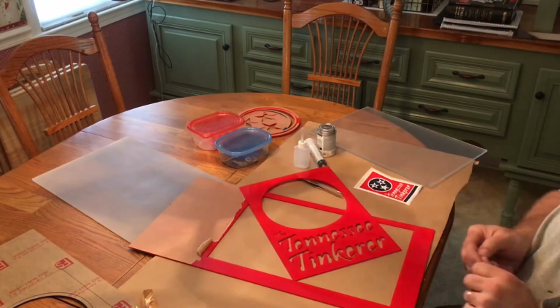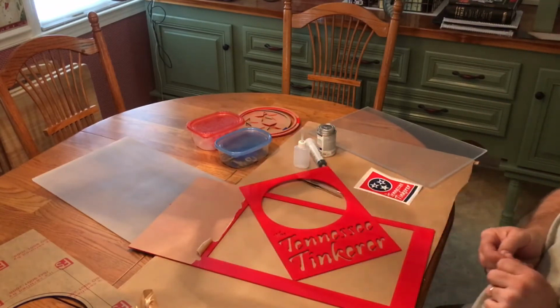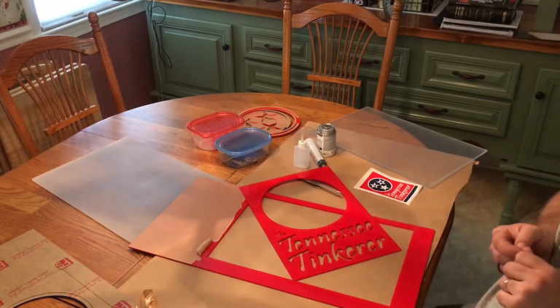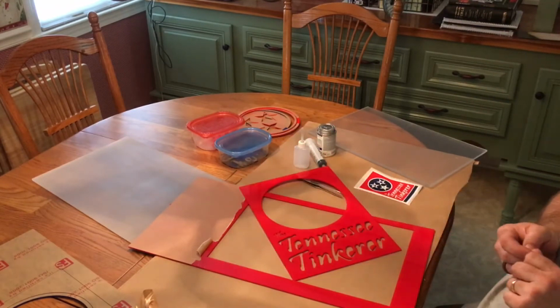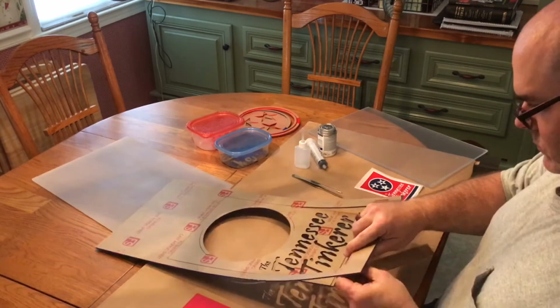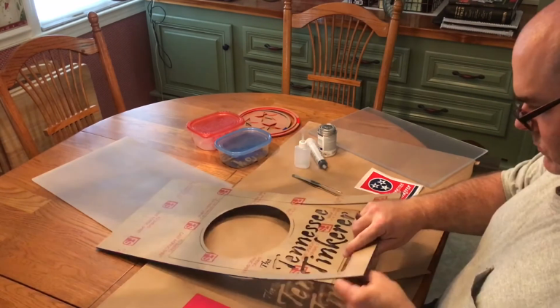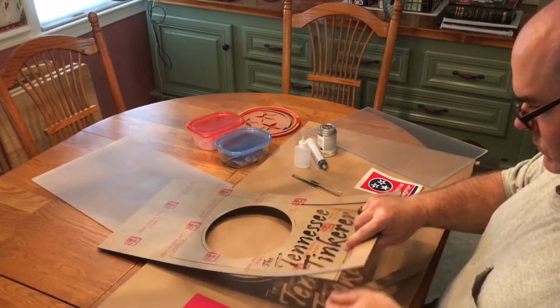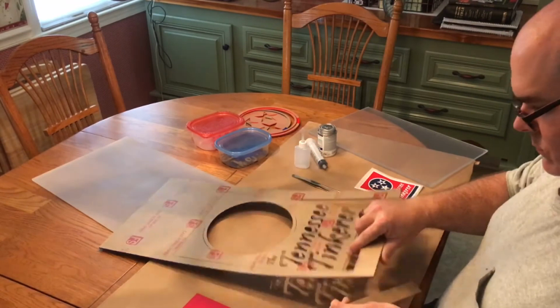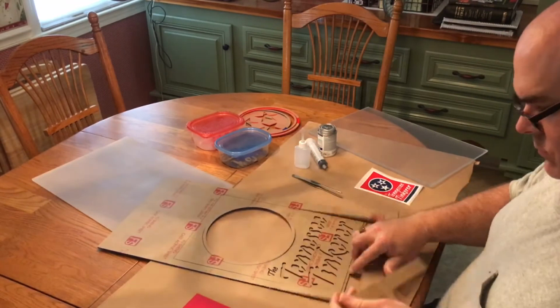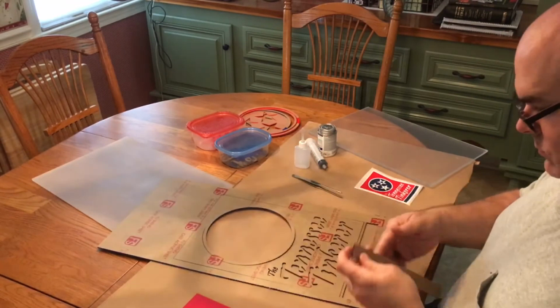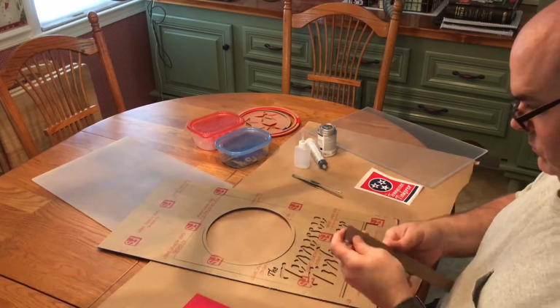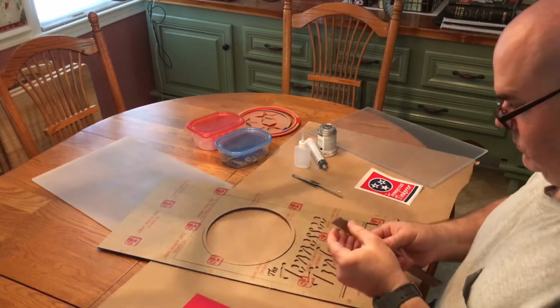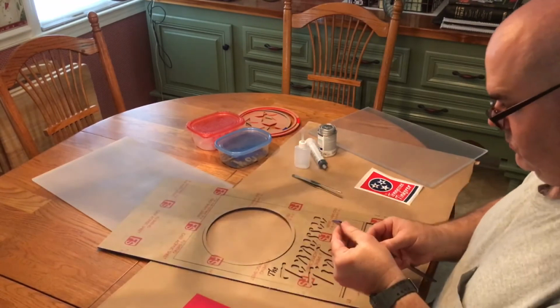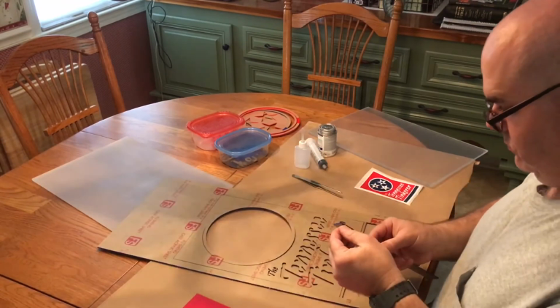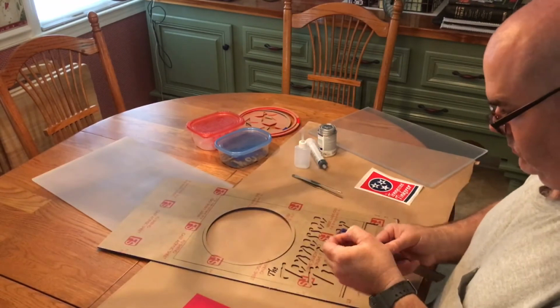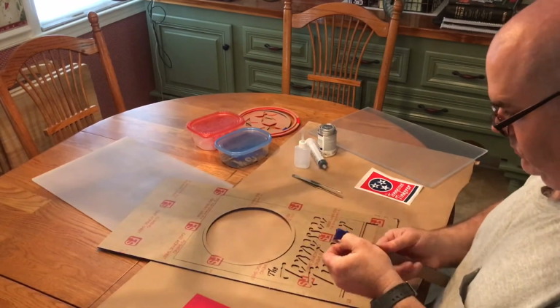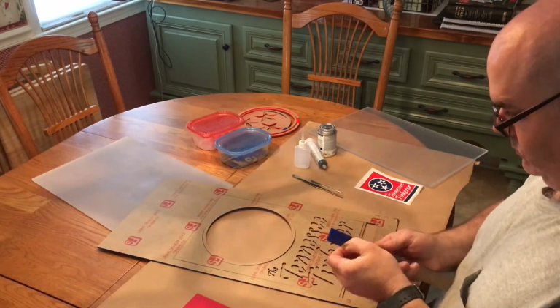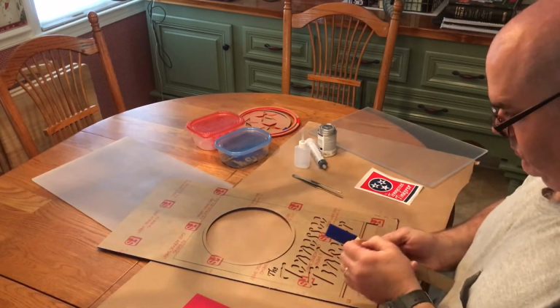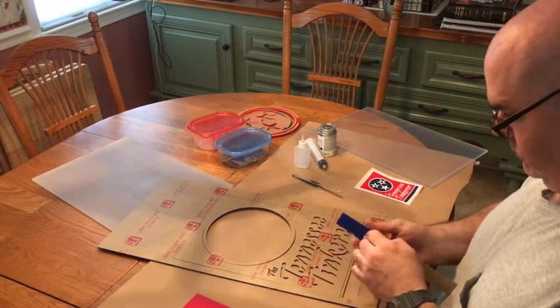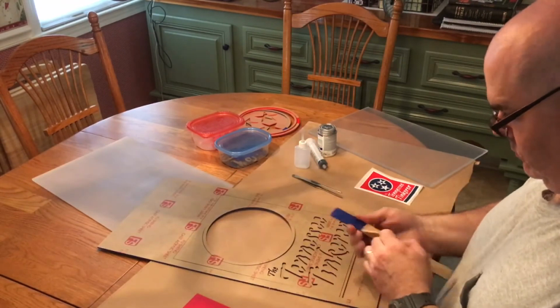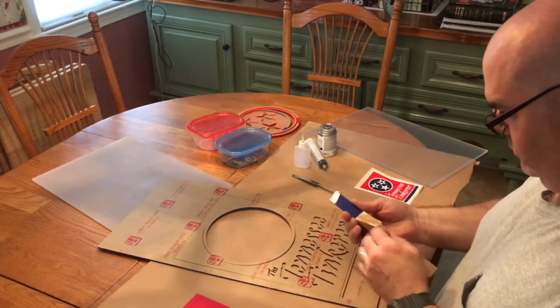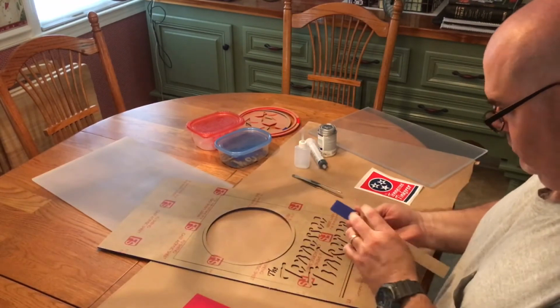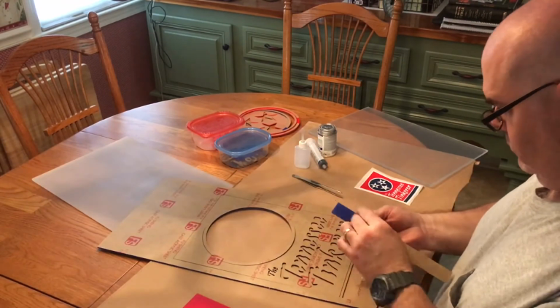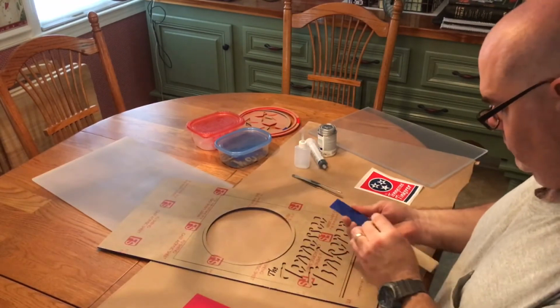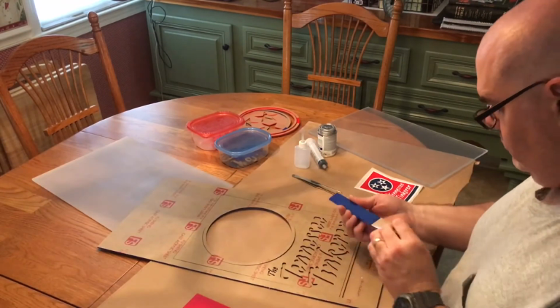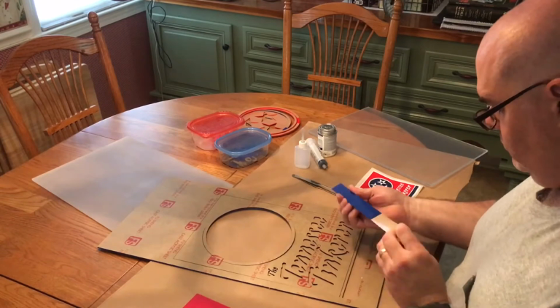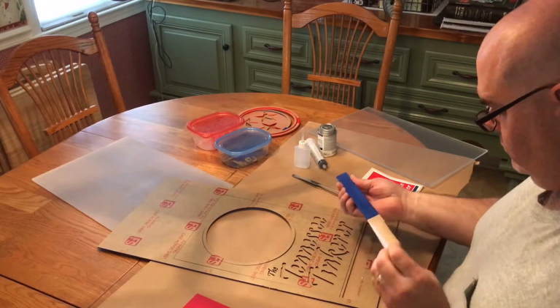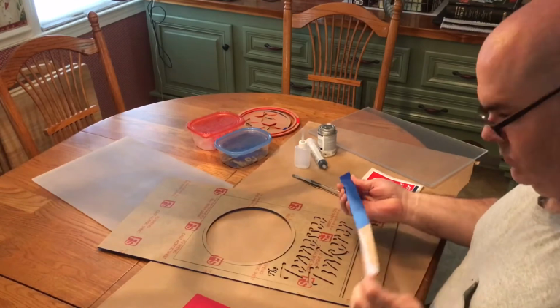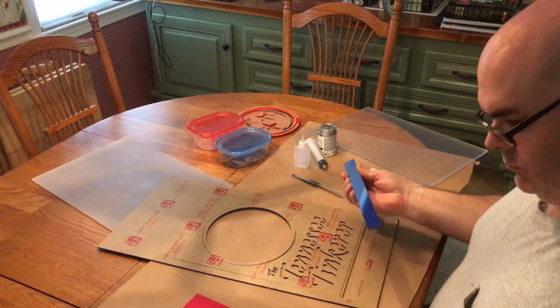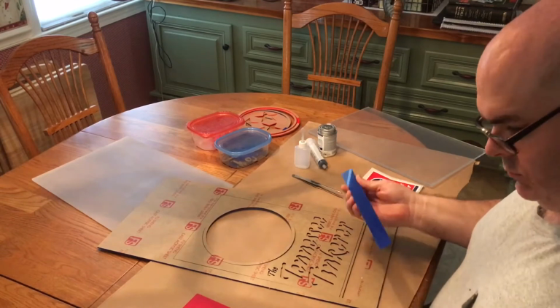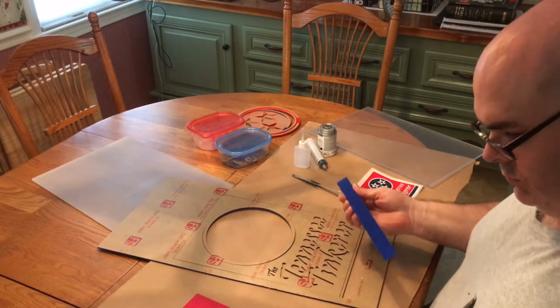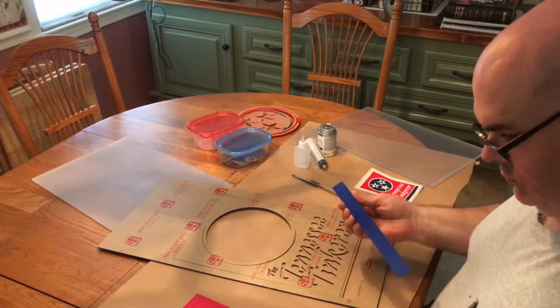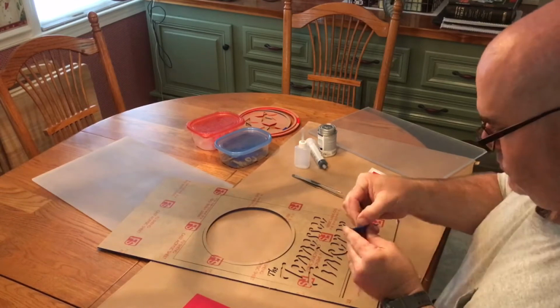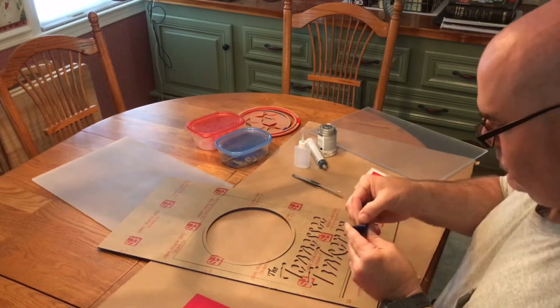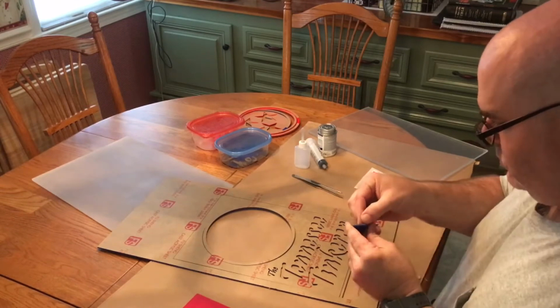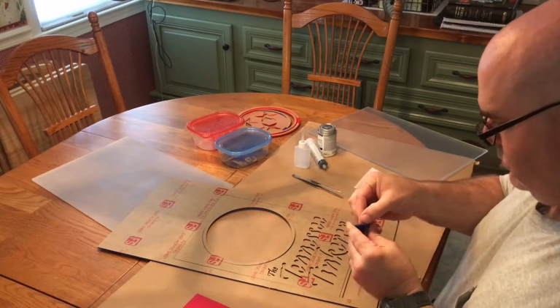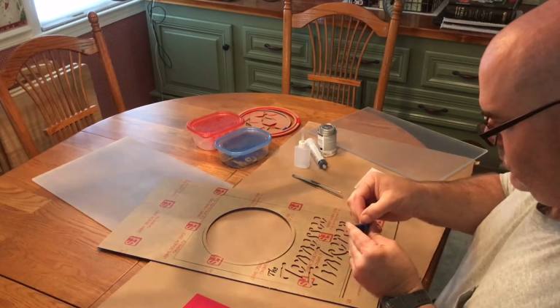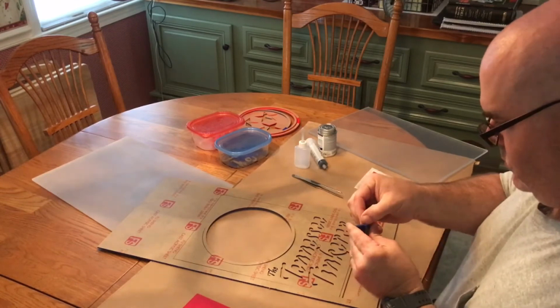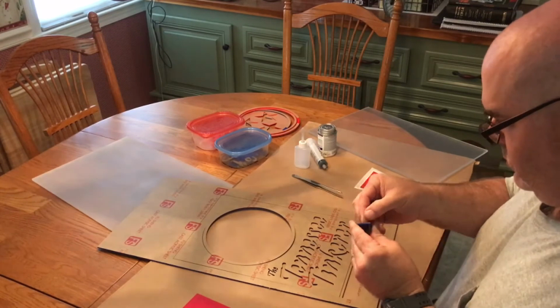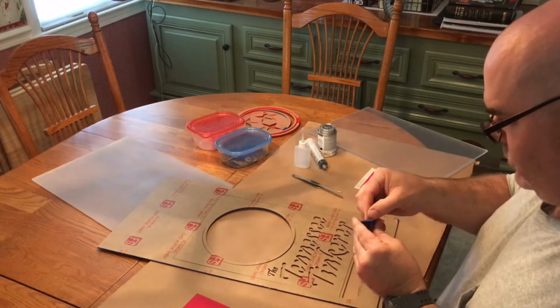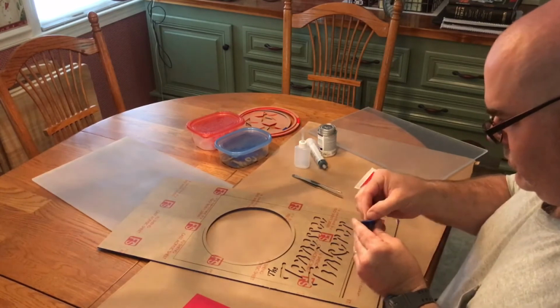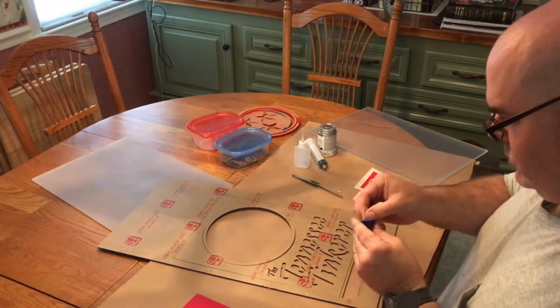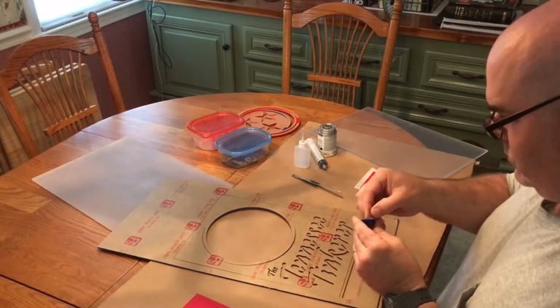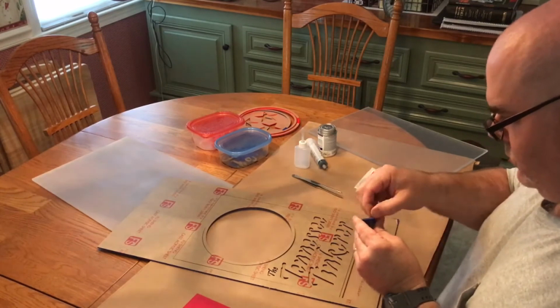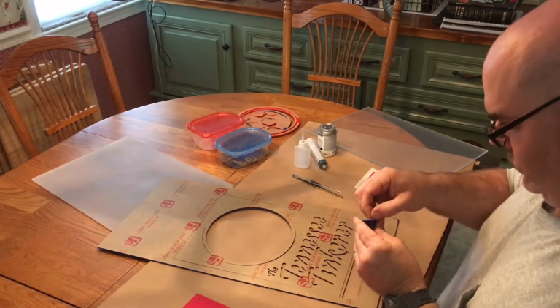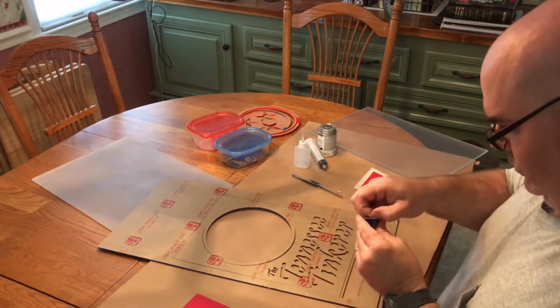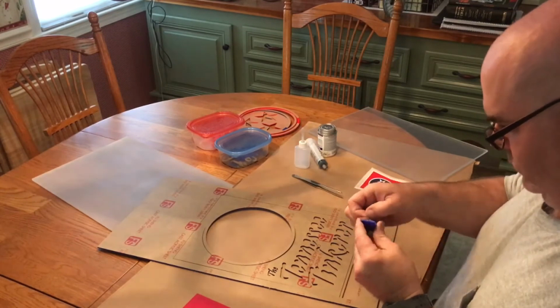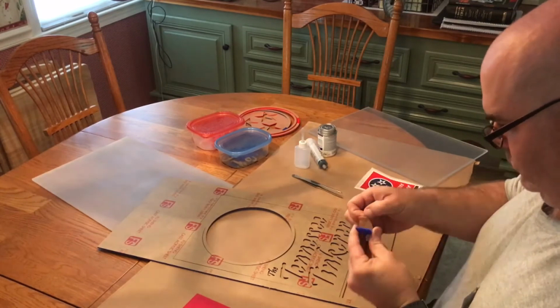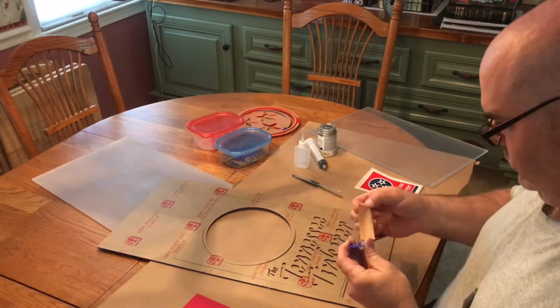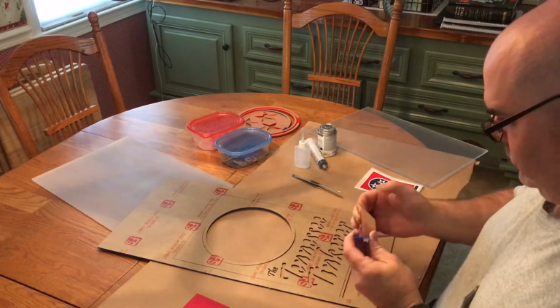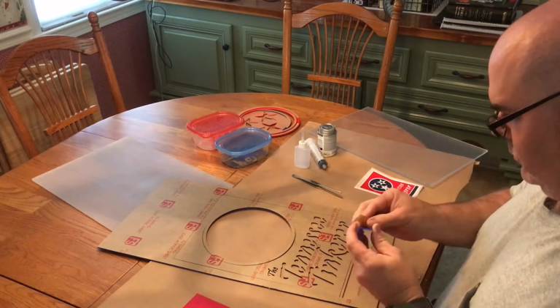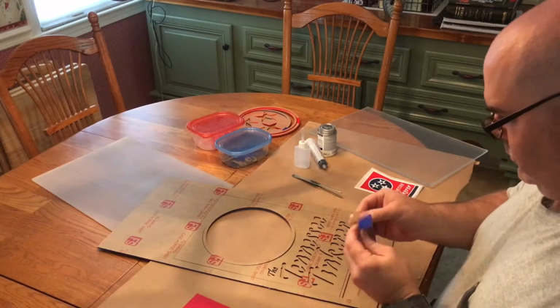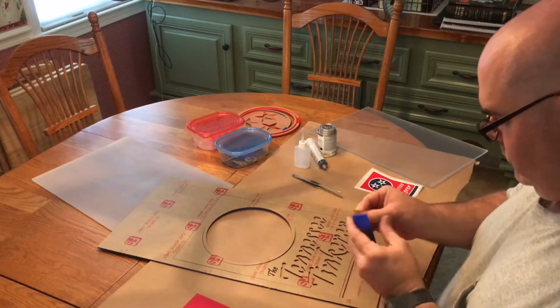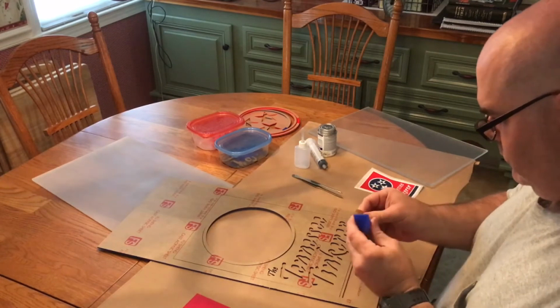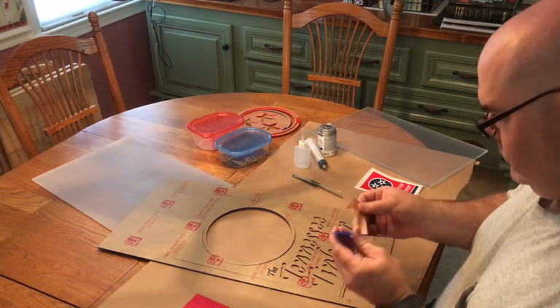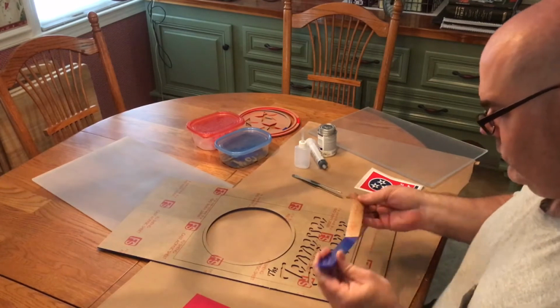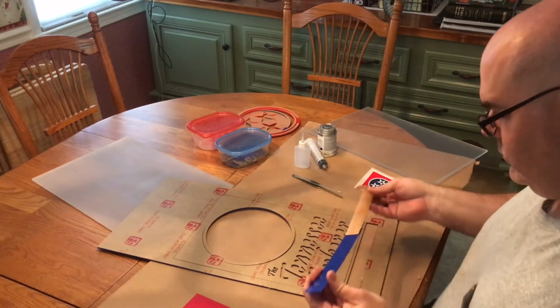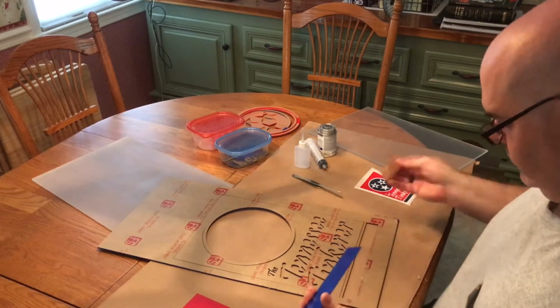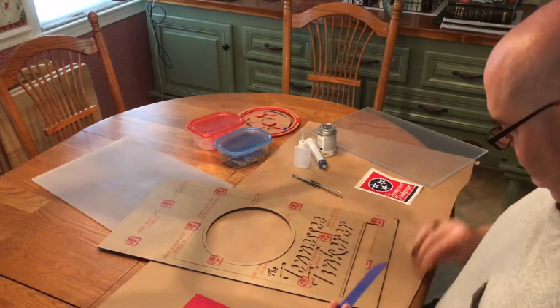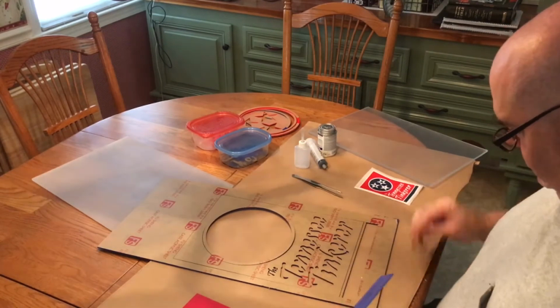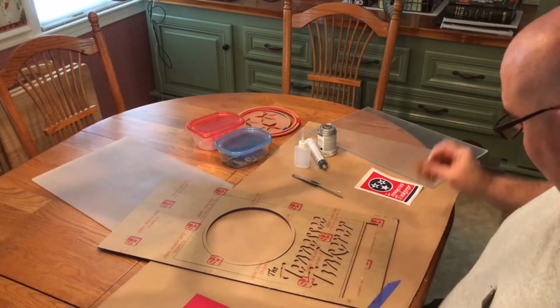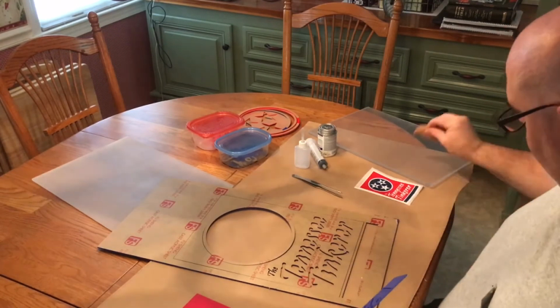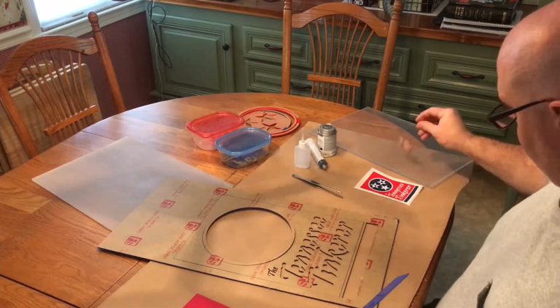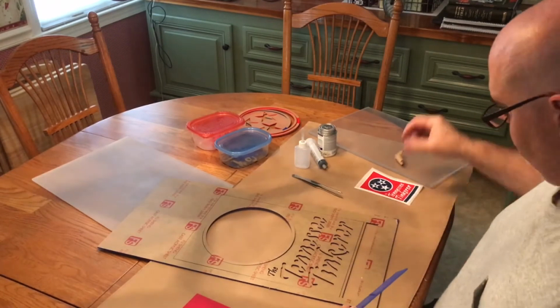I'll assemble them together like a puzzle on top of an opaque piece for the white, backlight it, and make a sign.